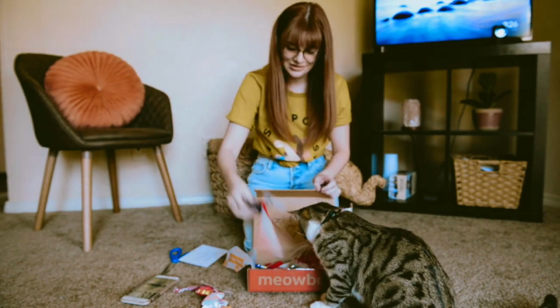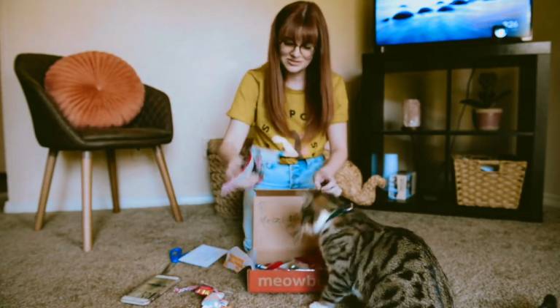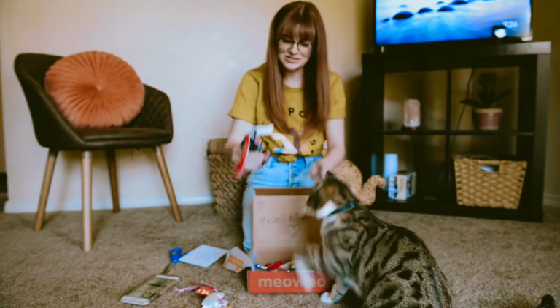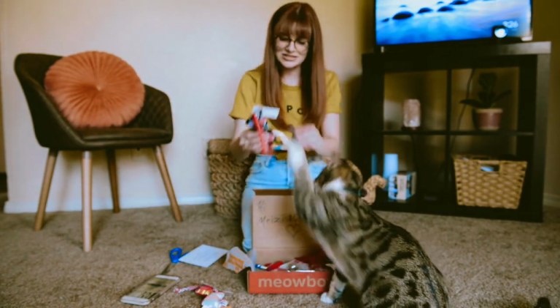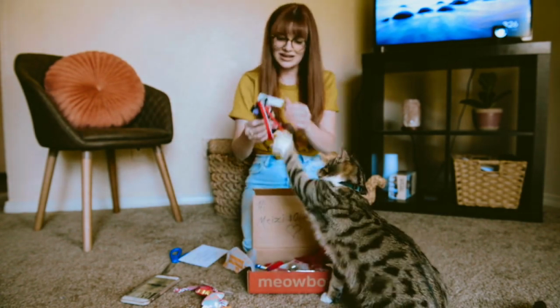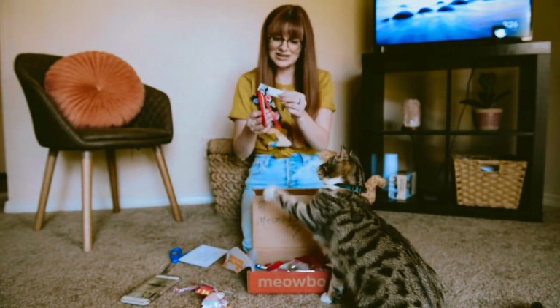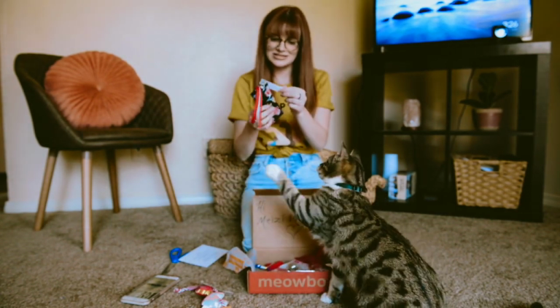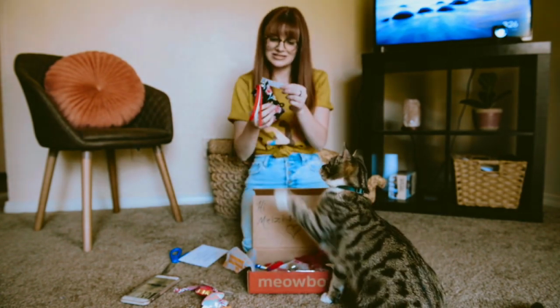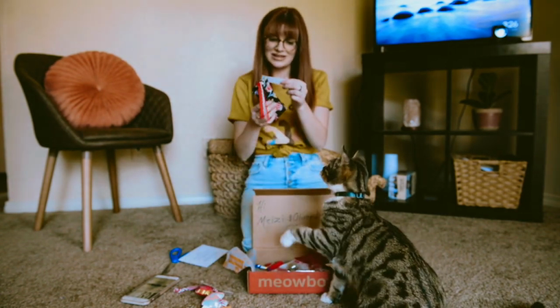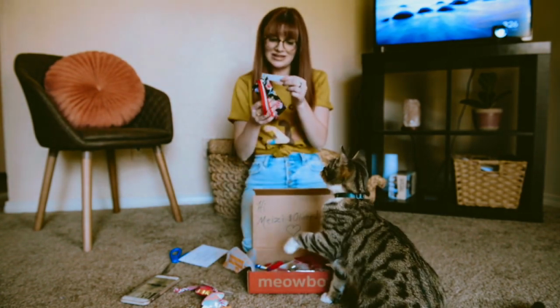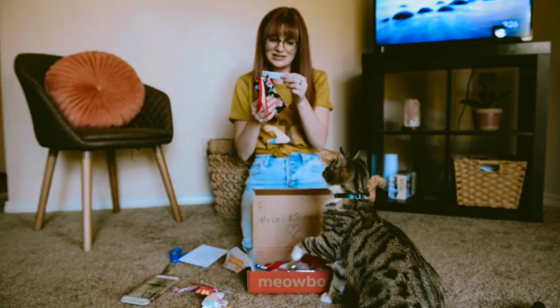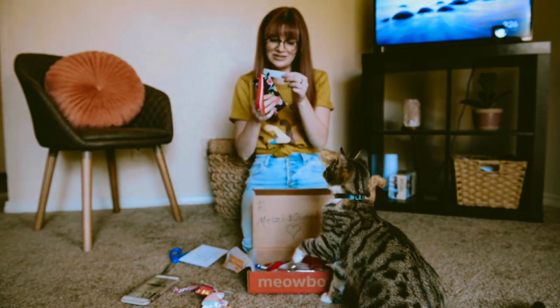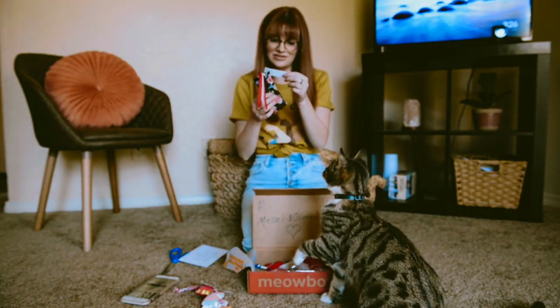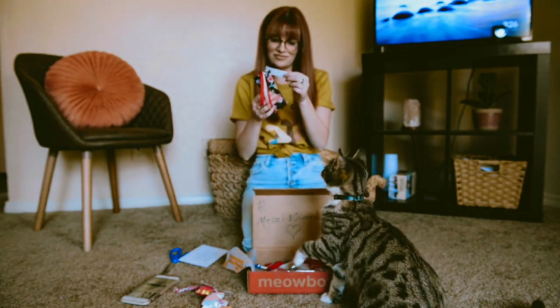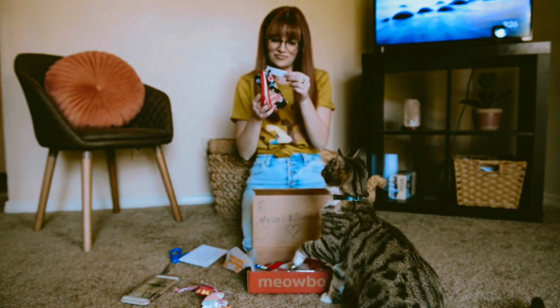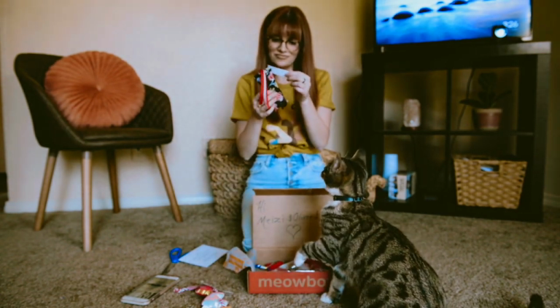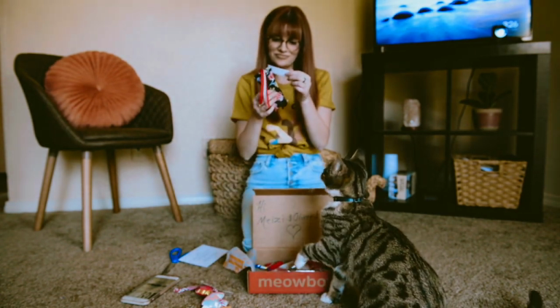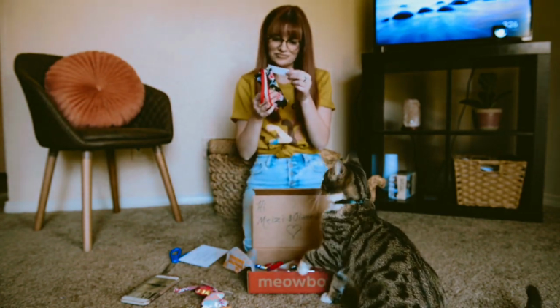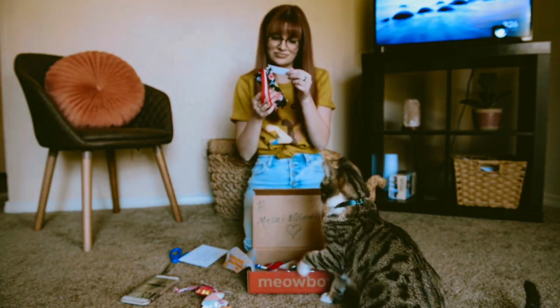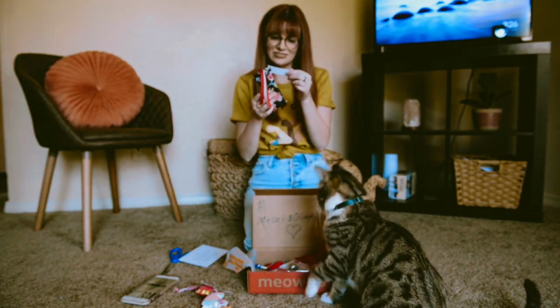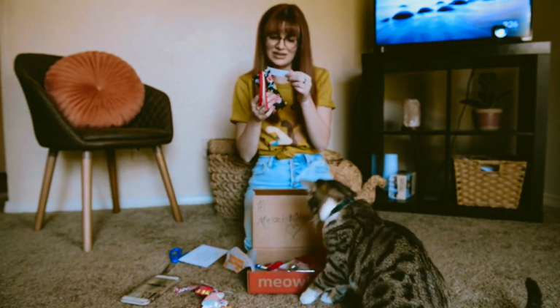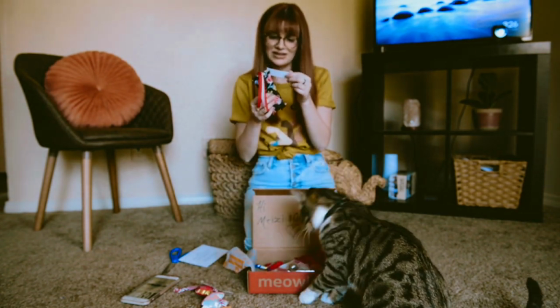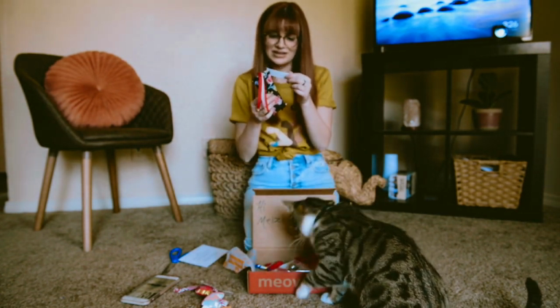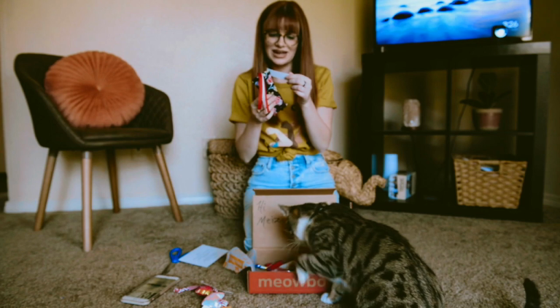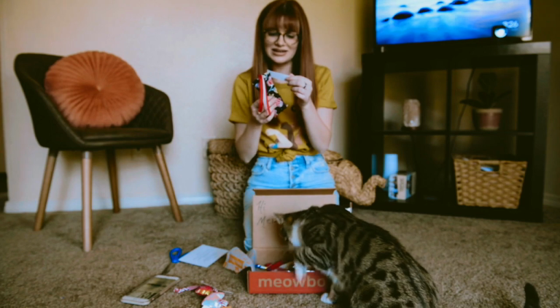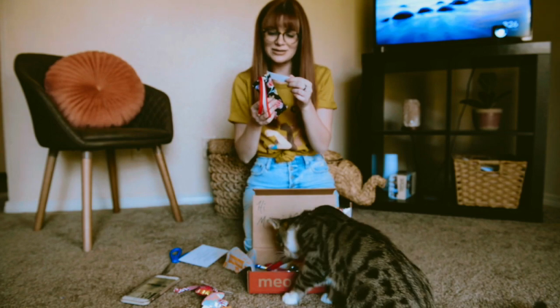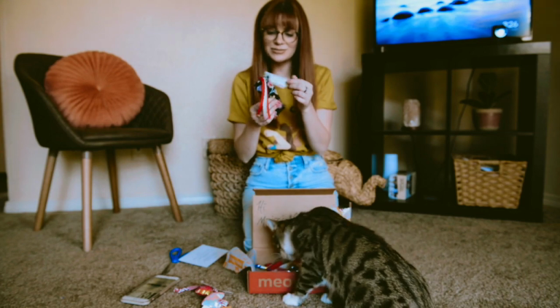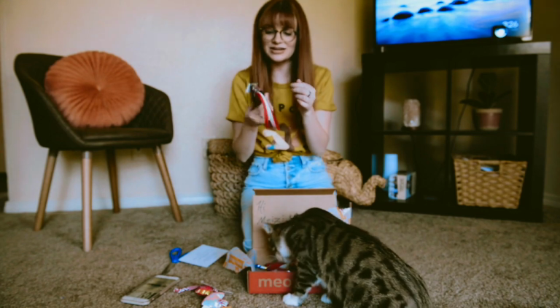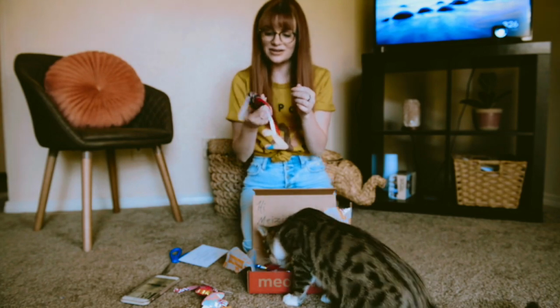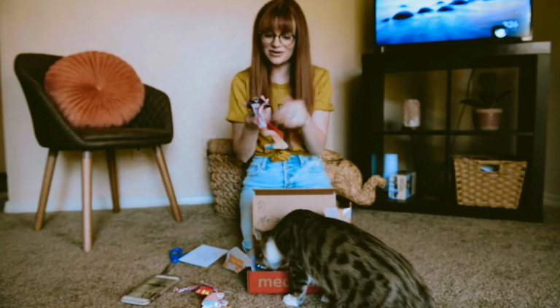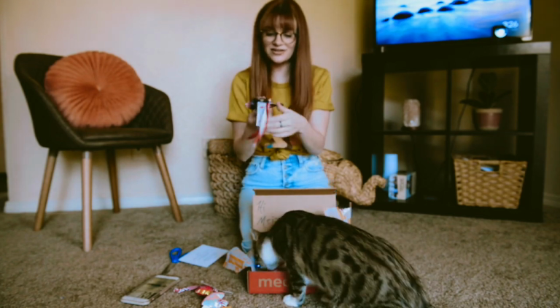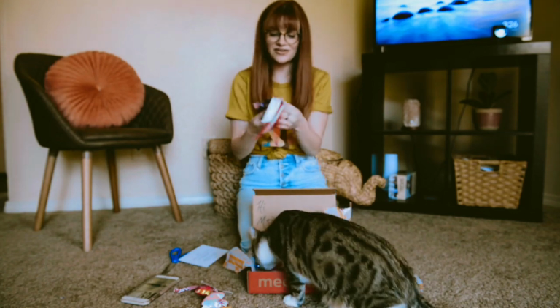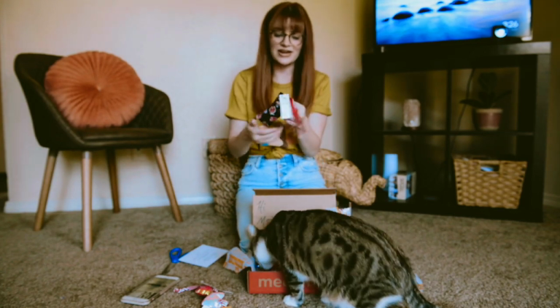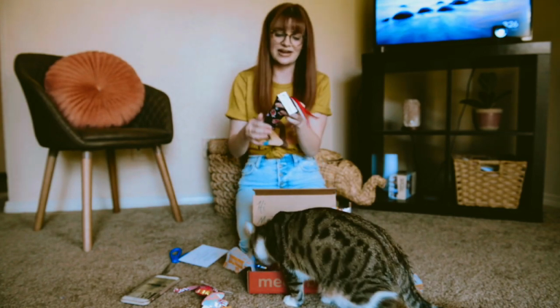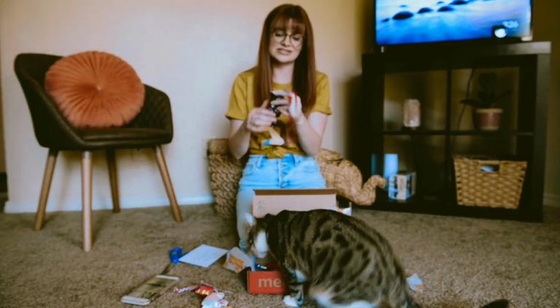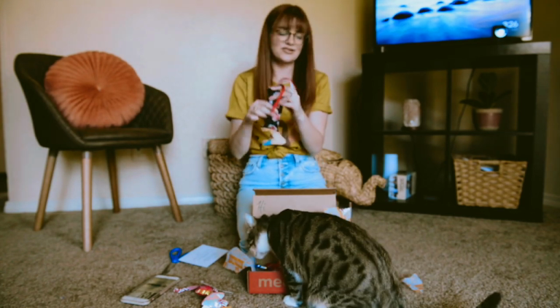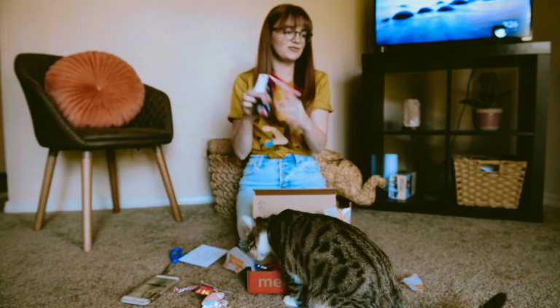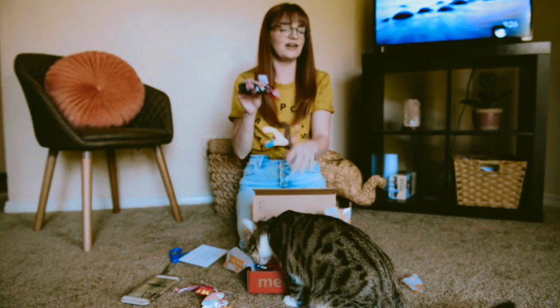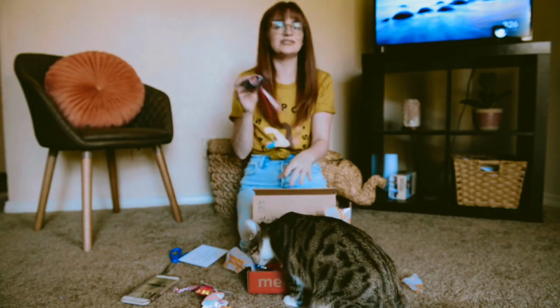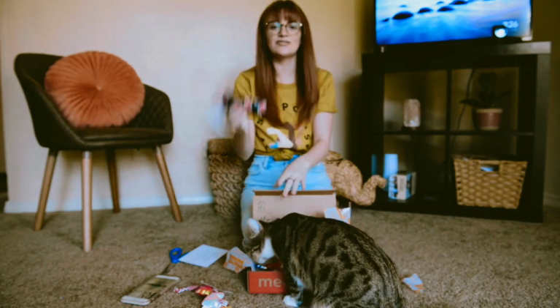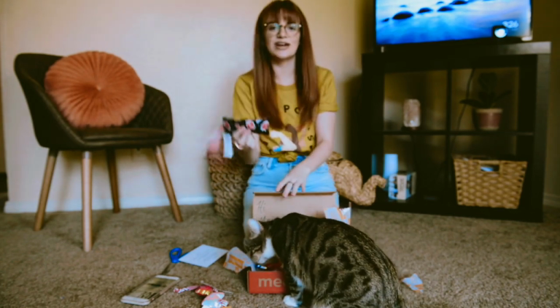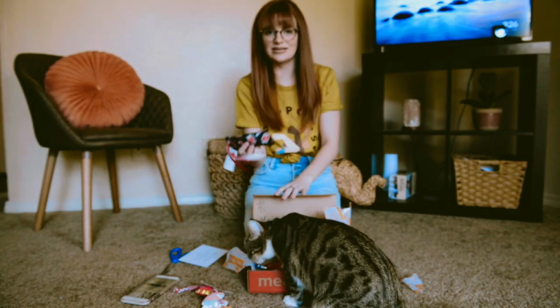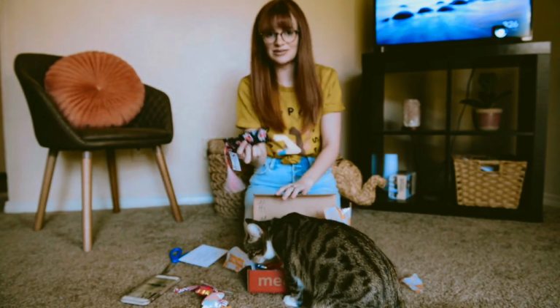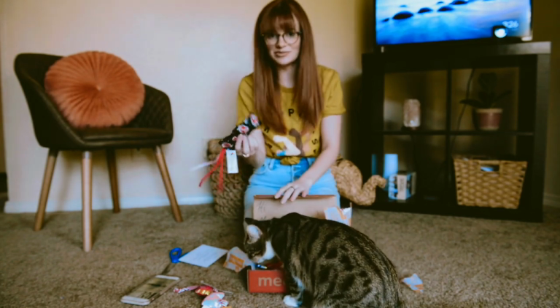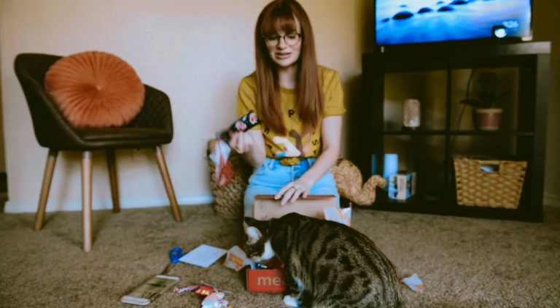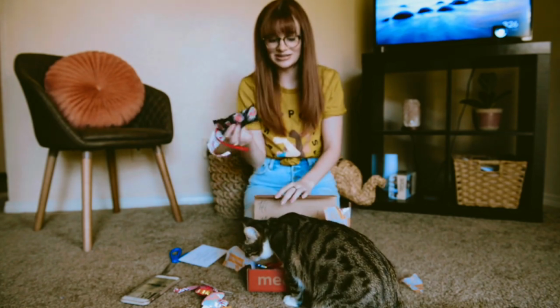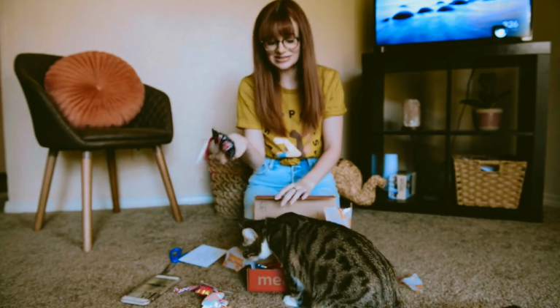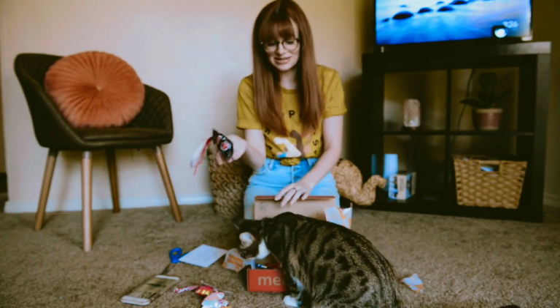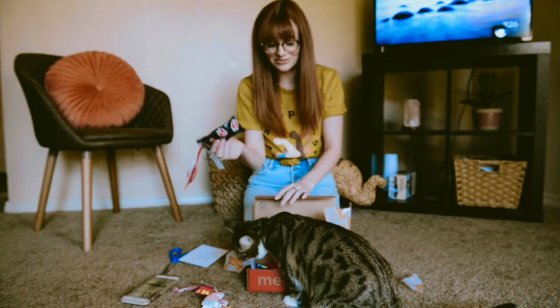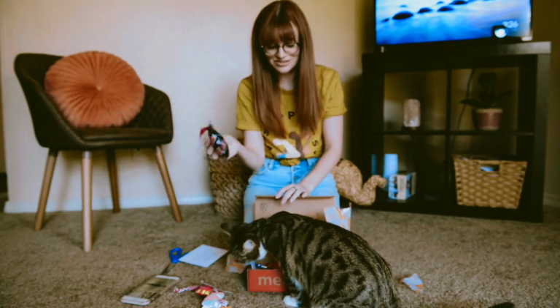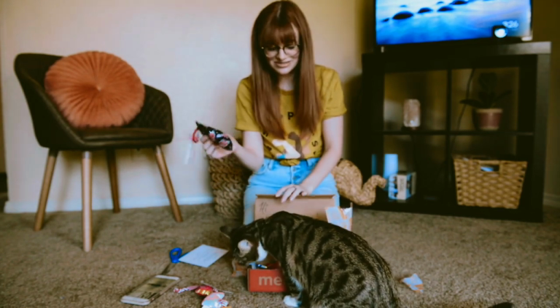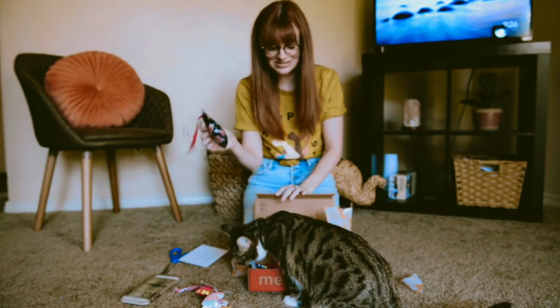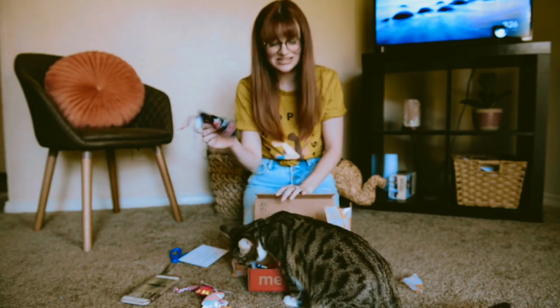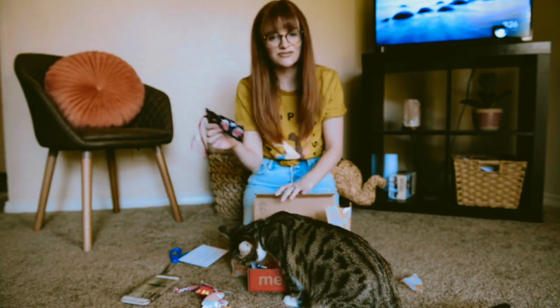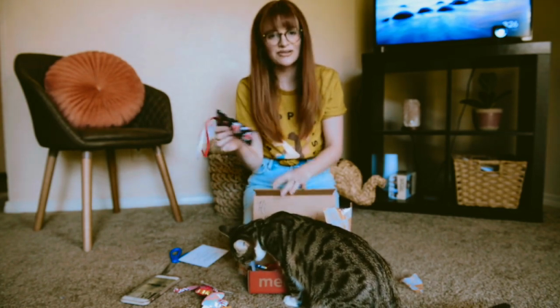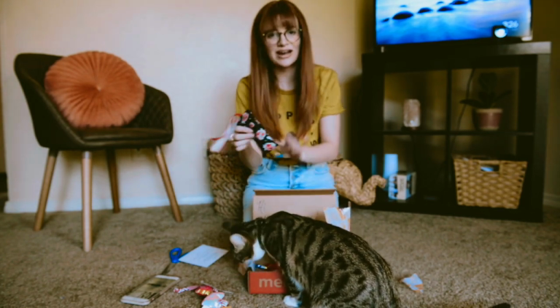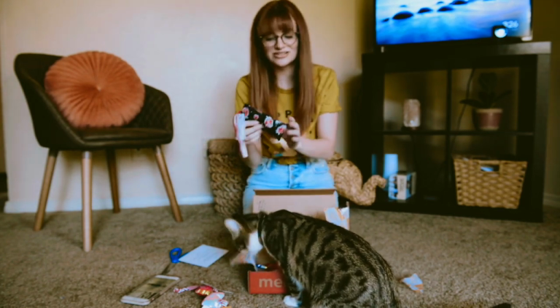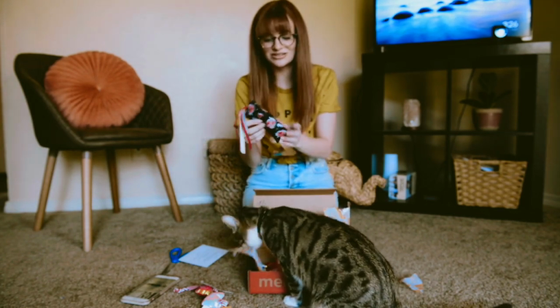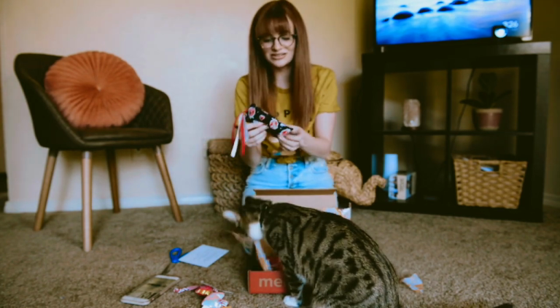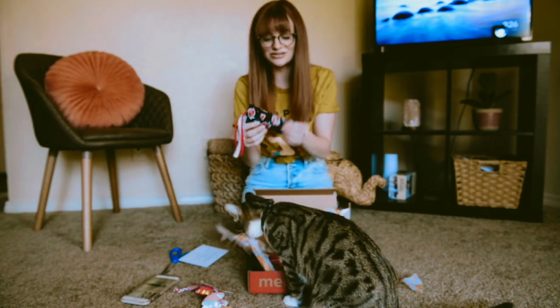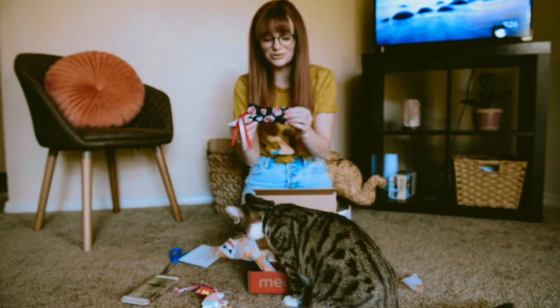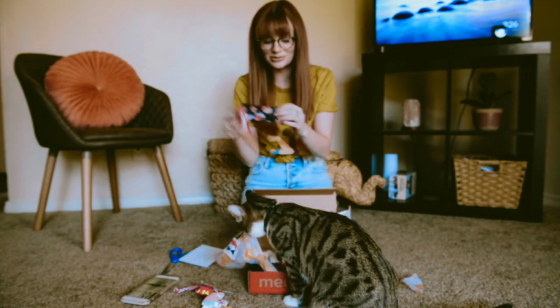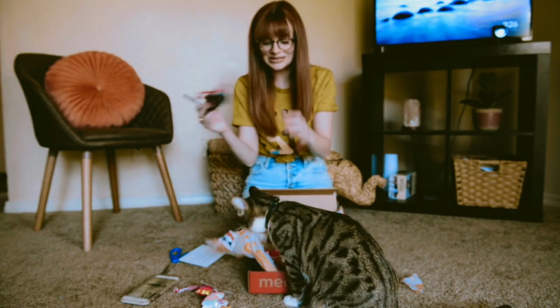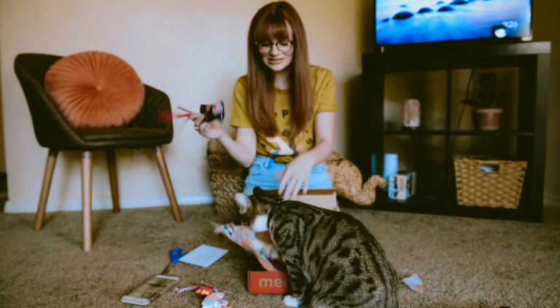Here's the next thing. Catnip kicker. I've never gotten them one of these. I'm interested to see if they'll actually do it.